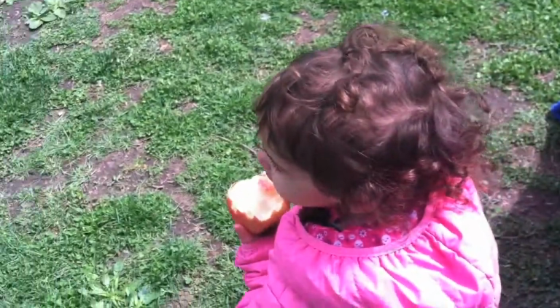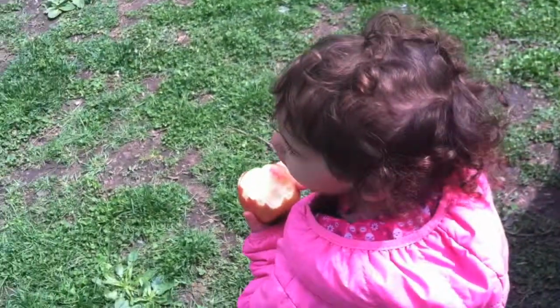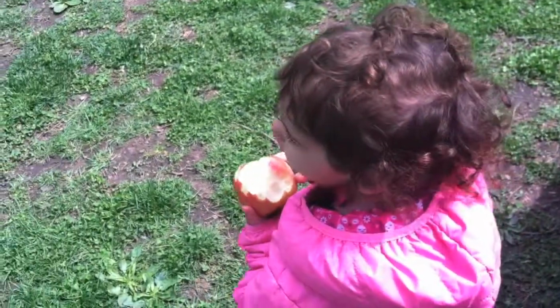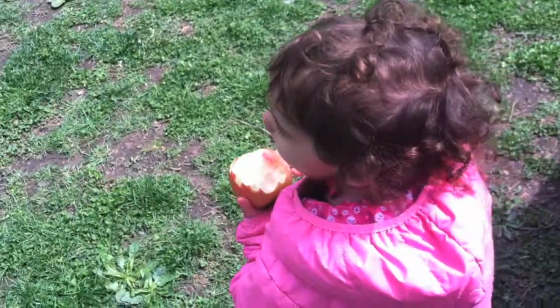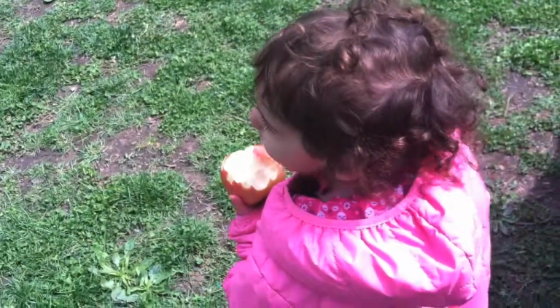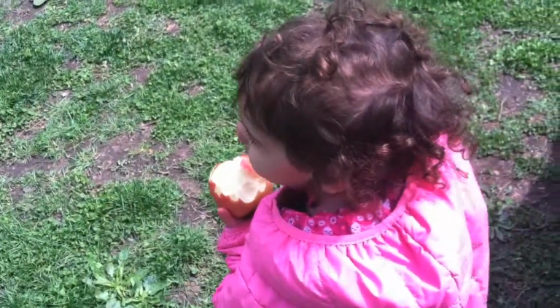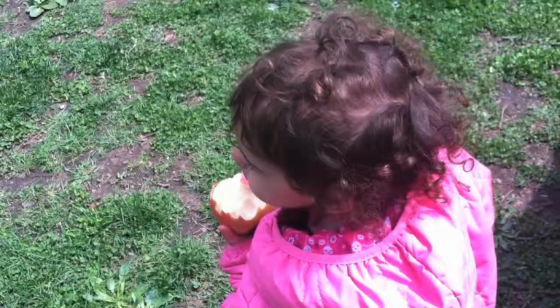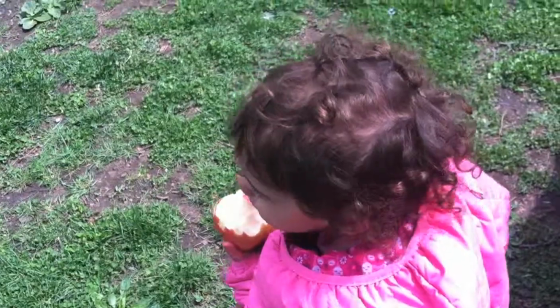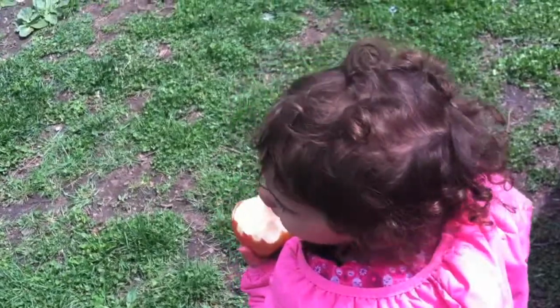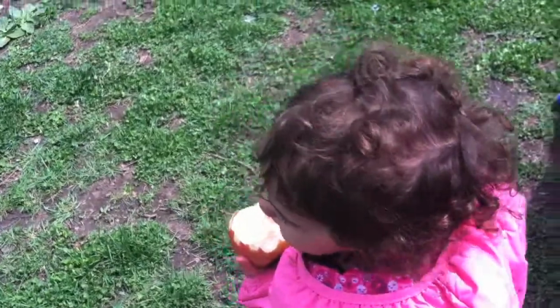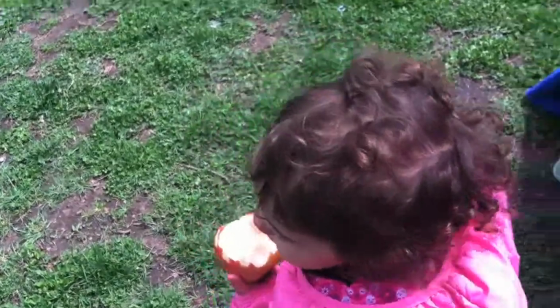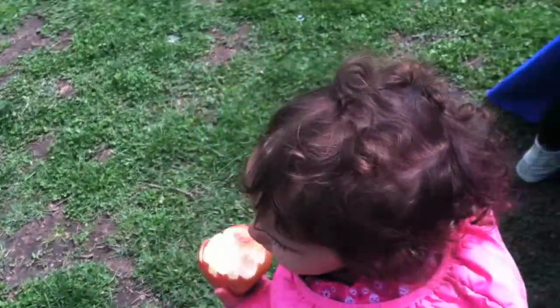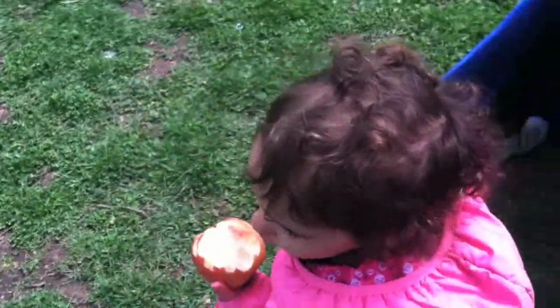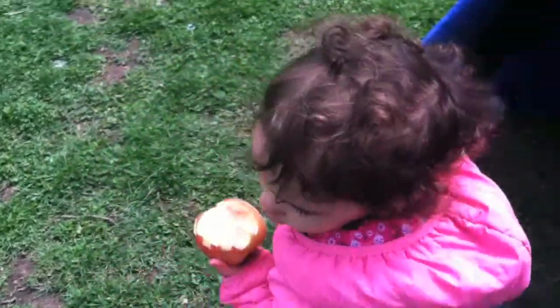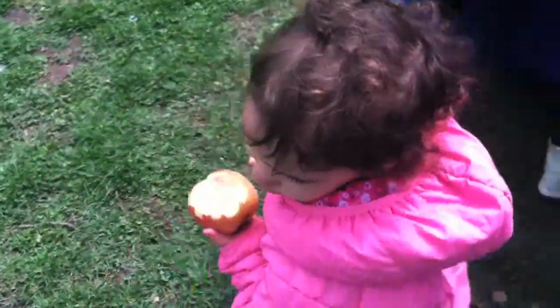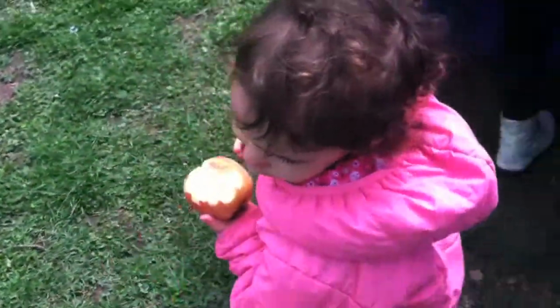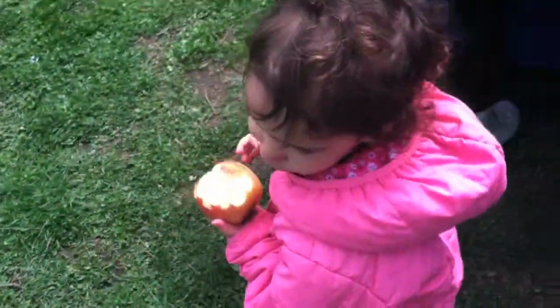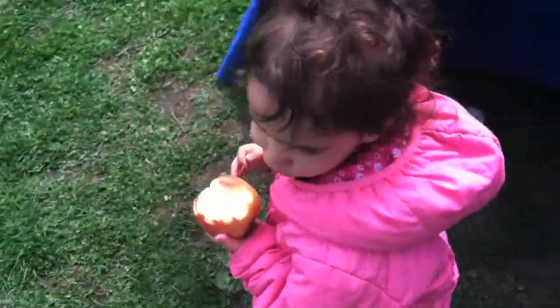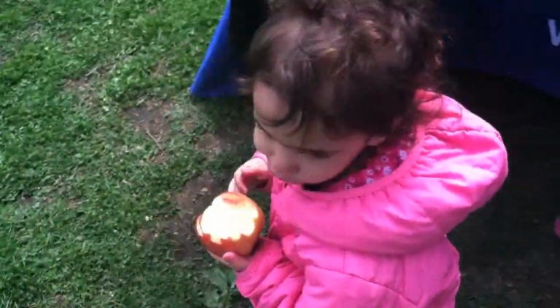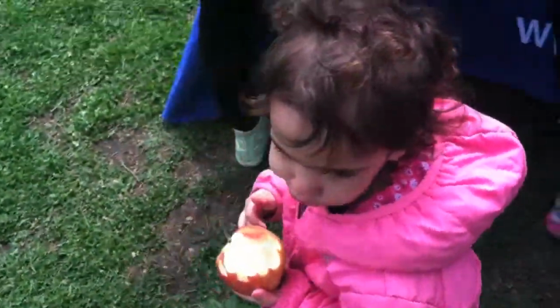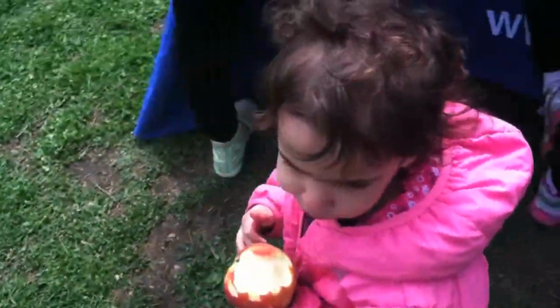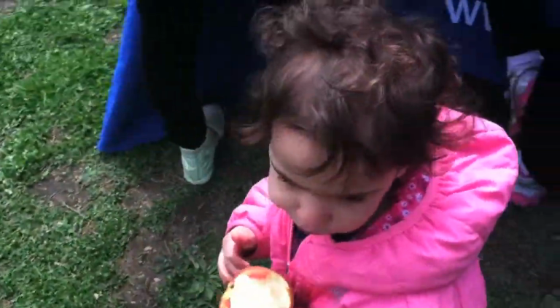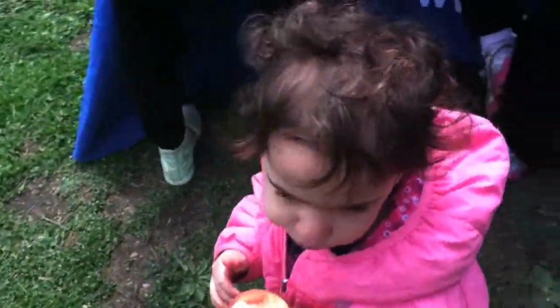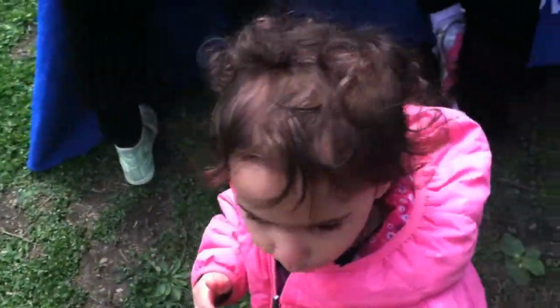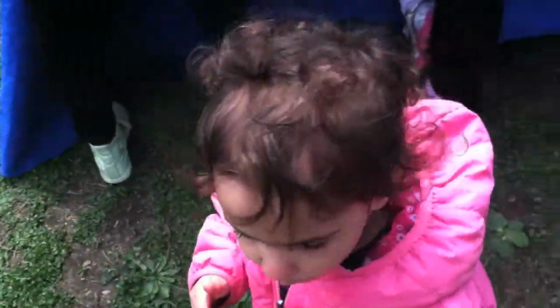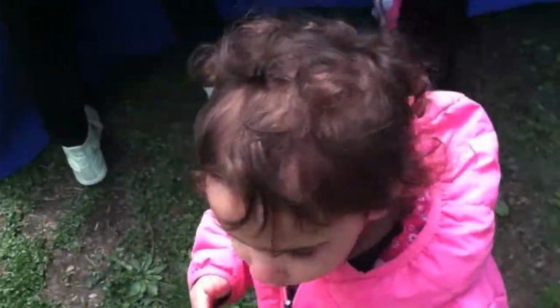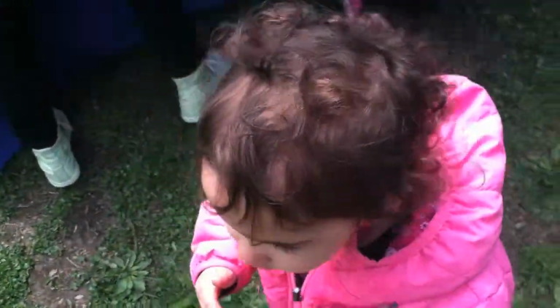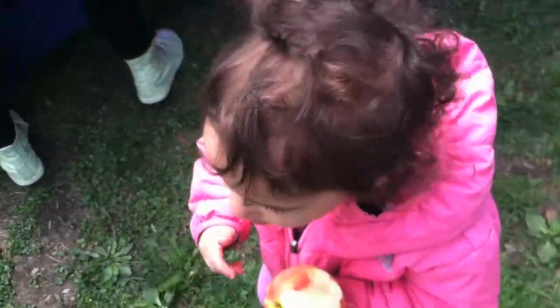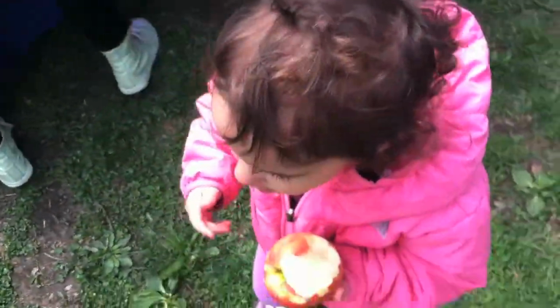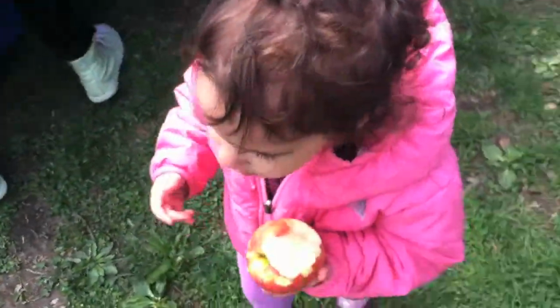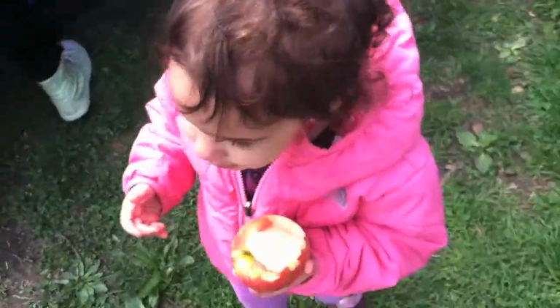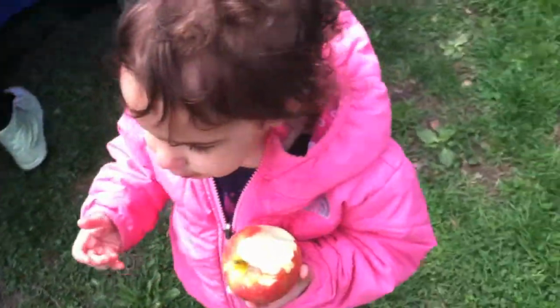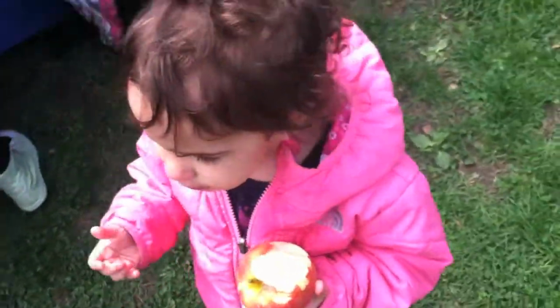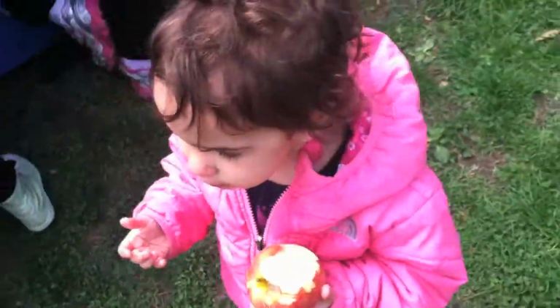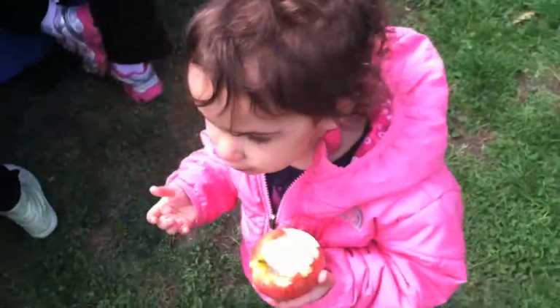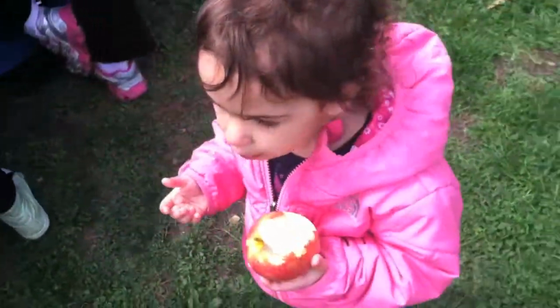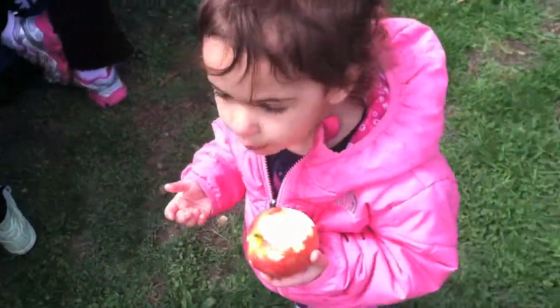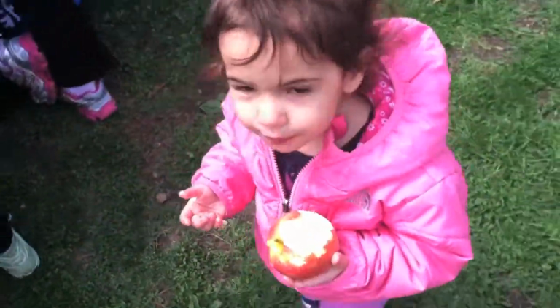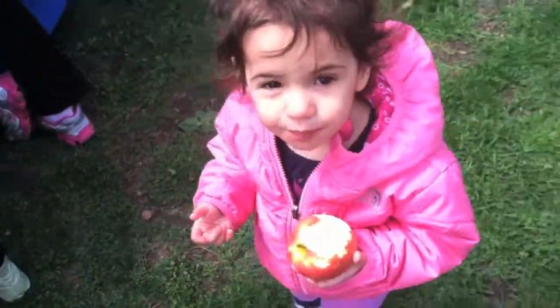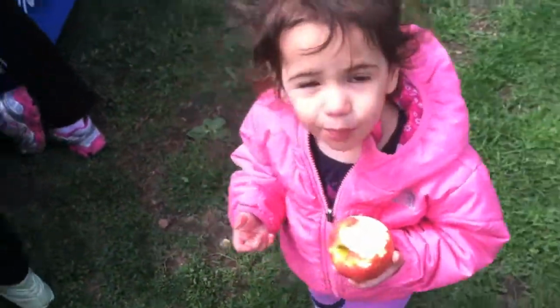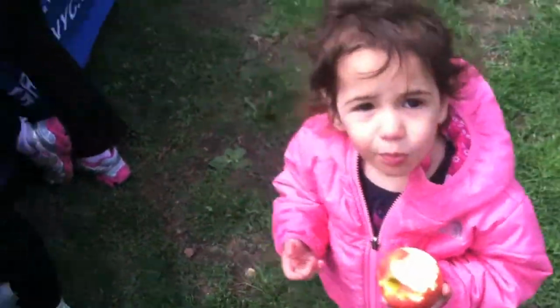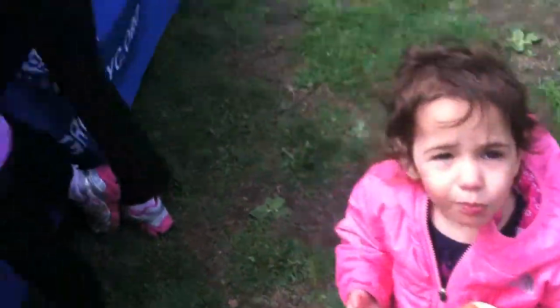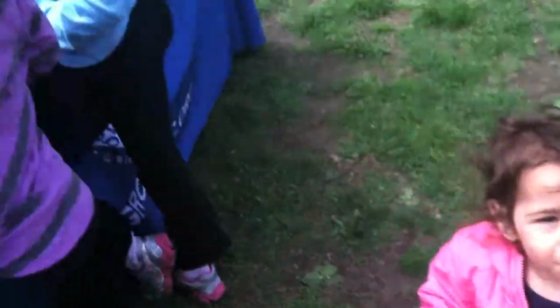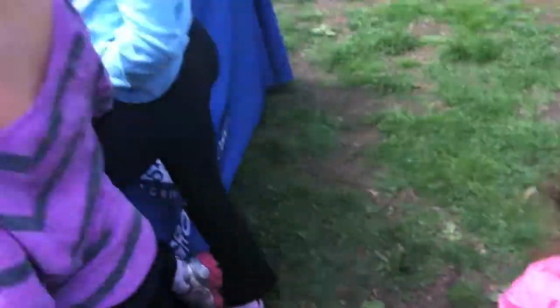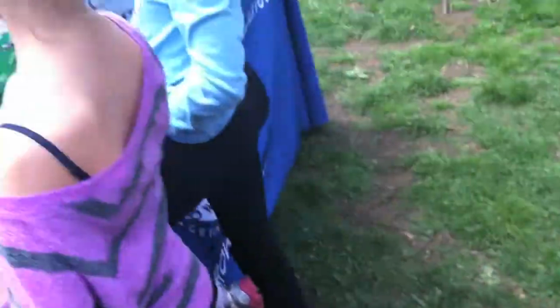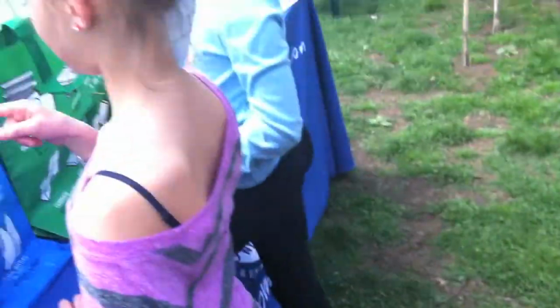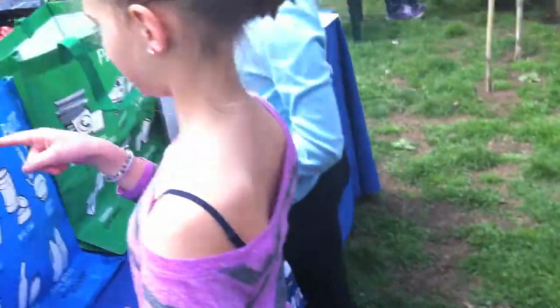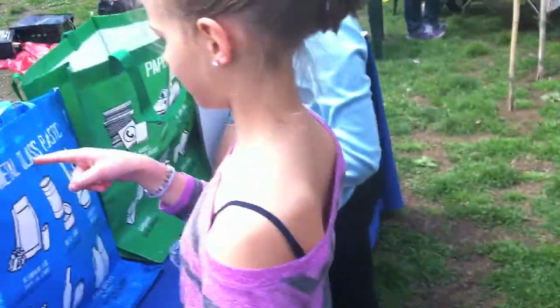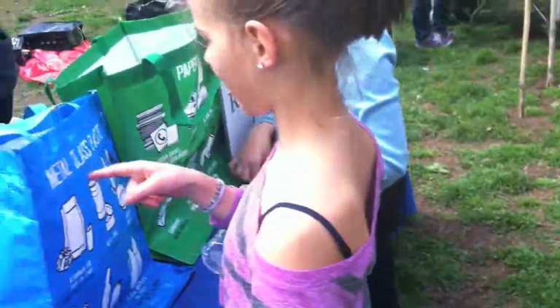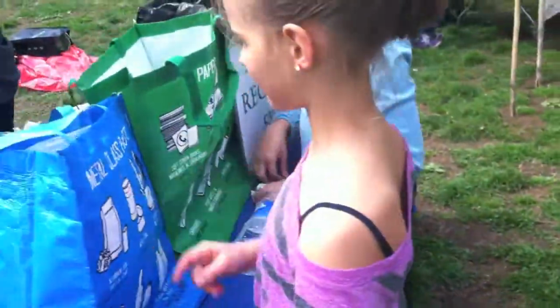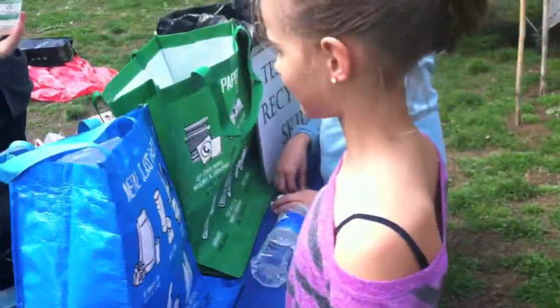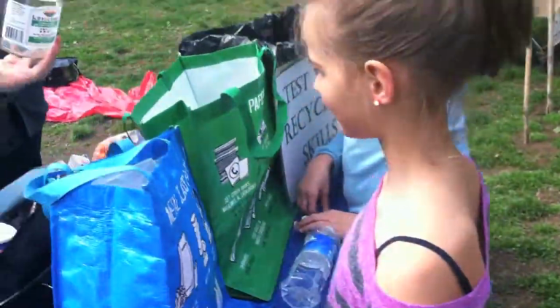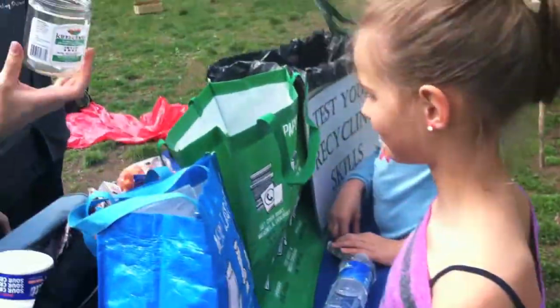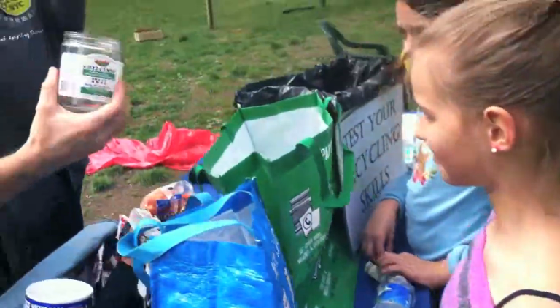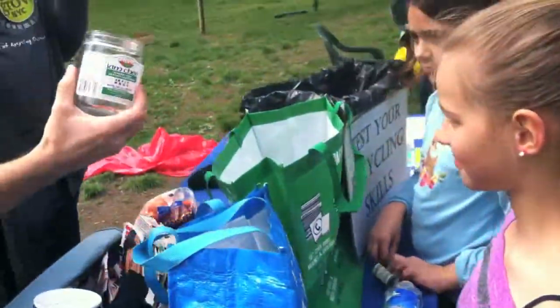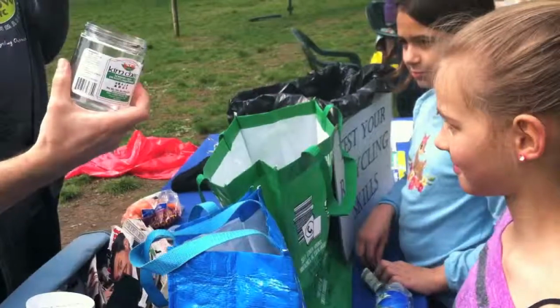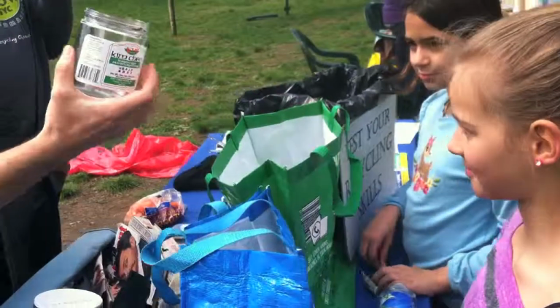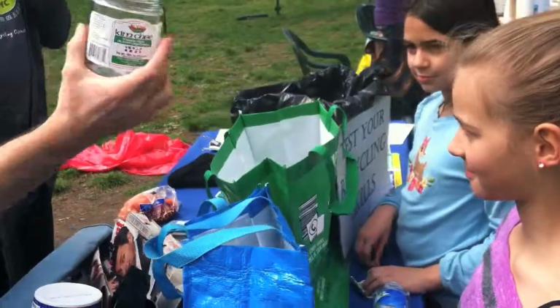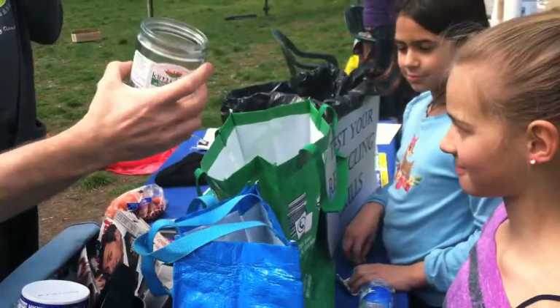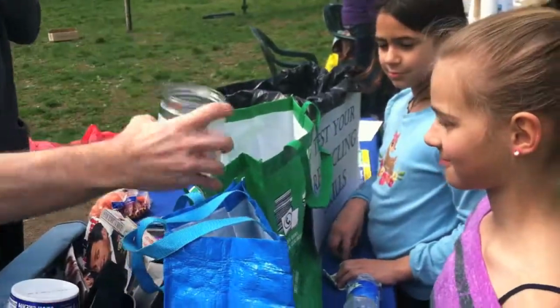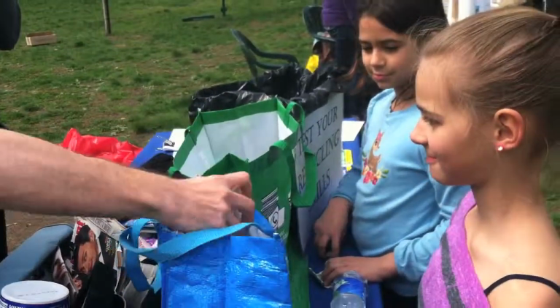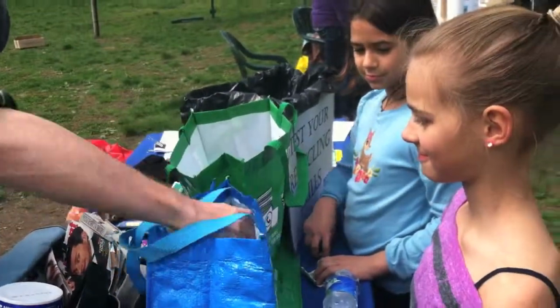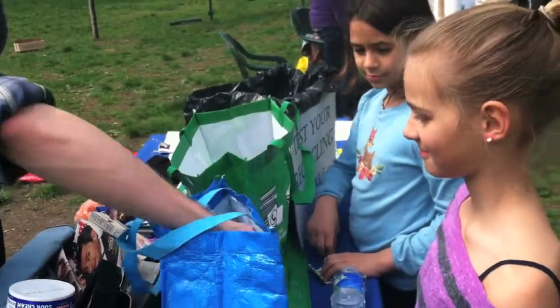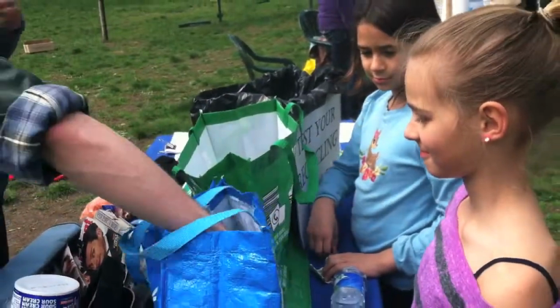Glass? Nice. Is it a bottle or a jar? Round two? It's a jar. You got it.